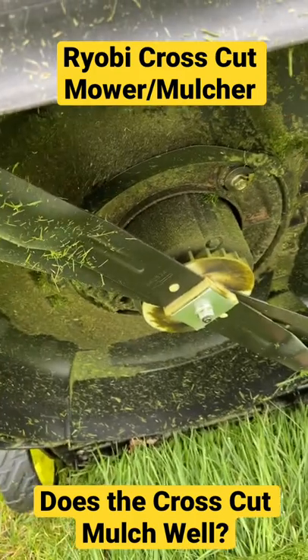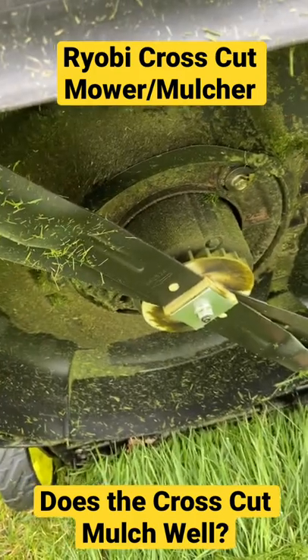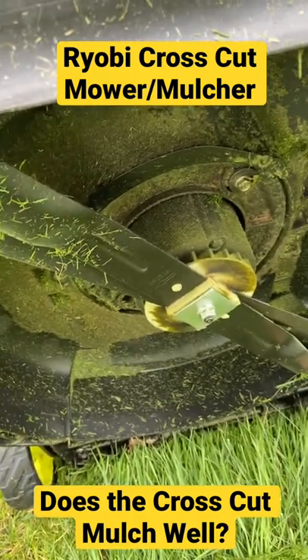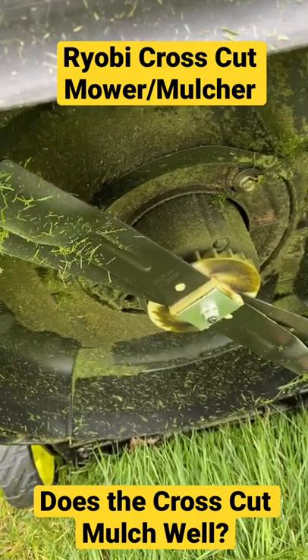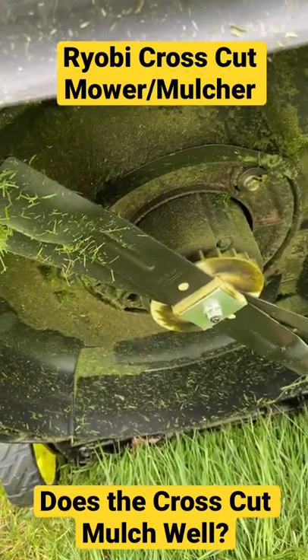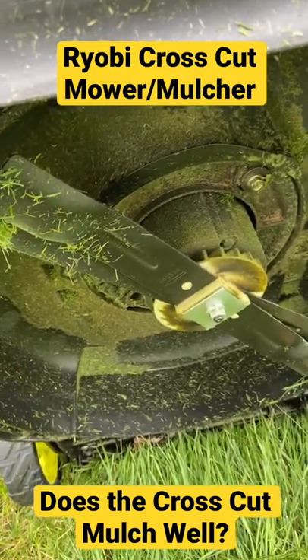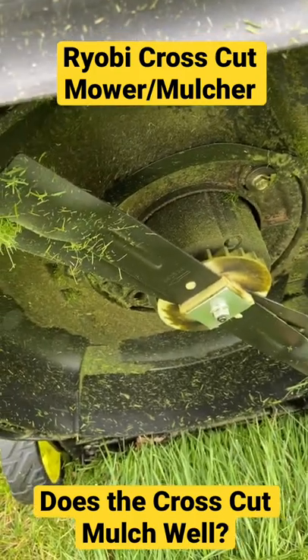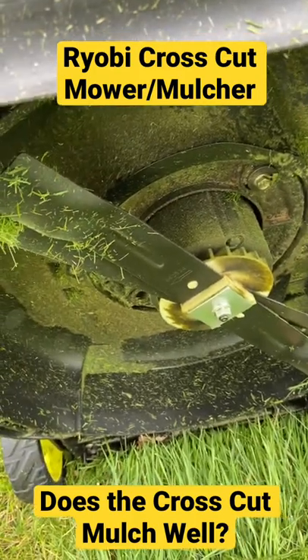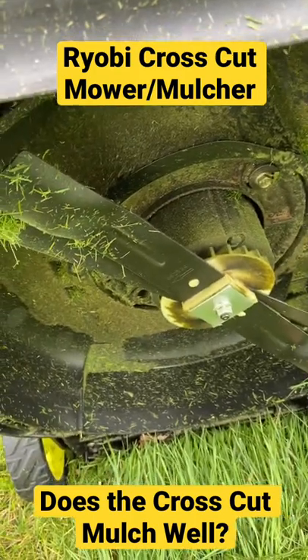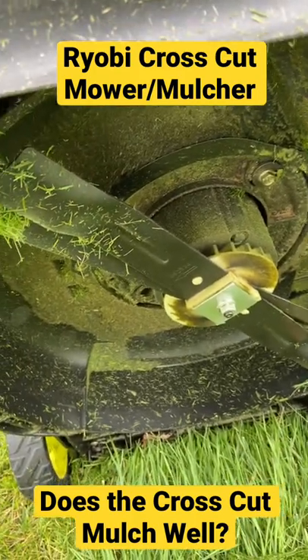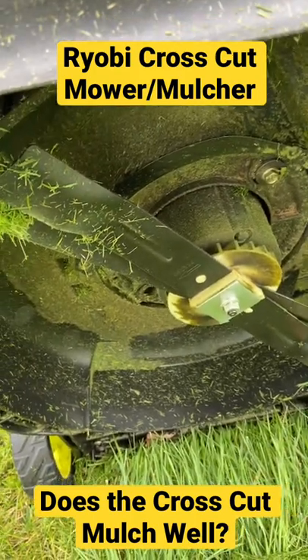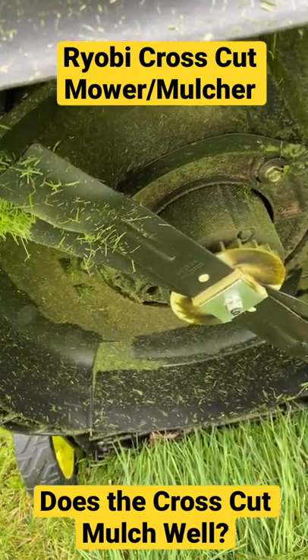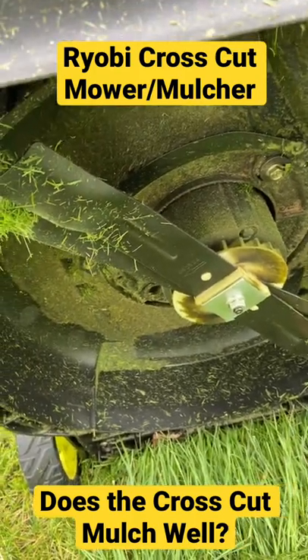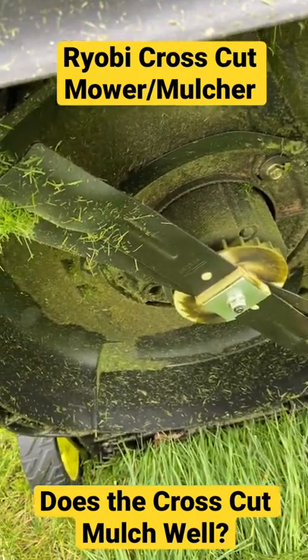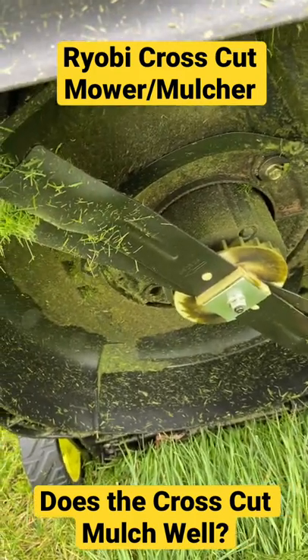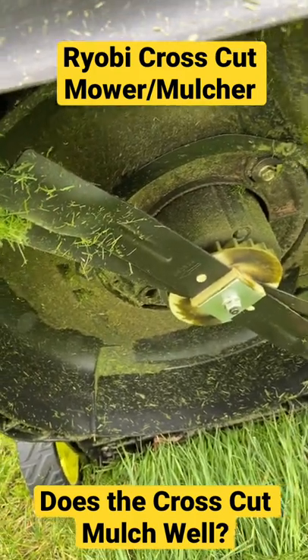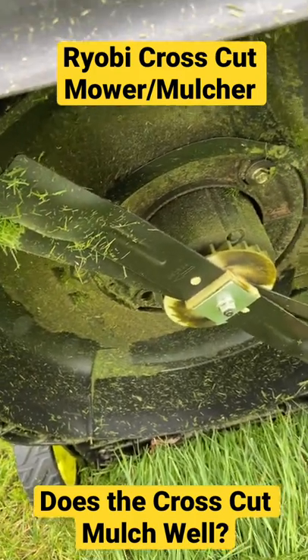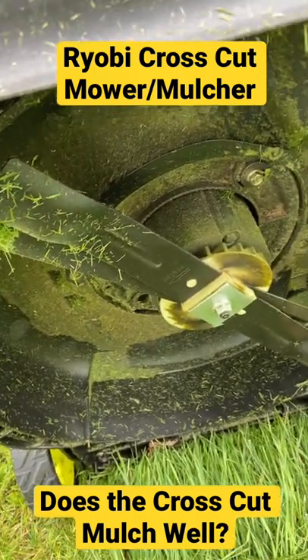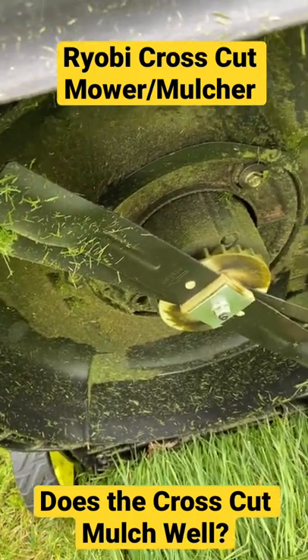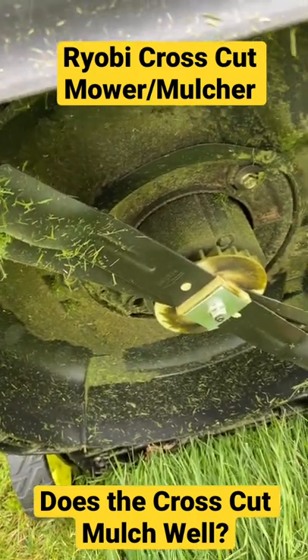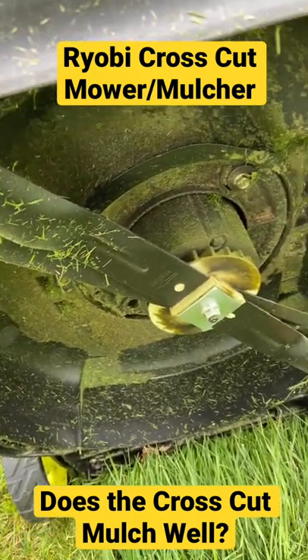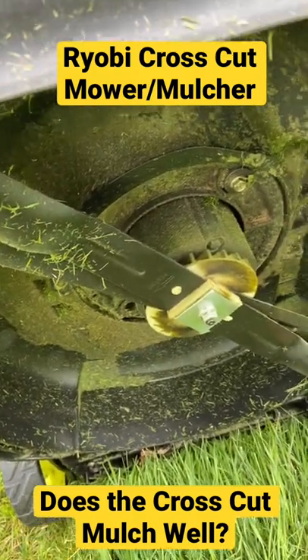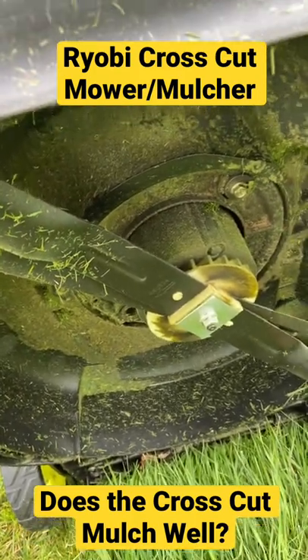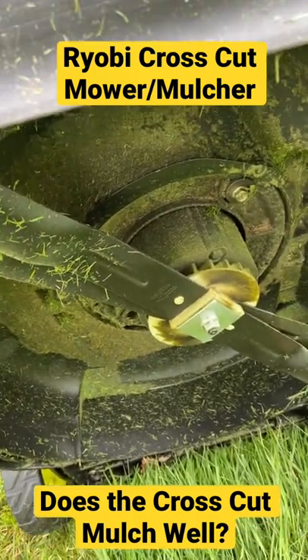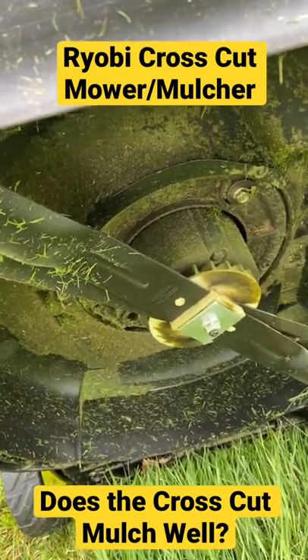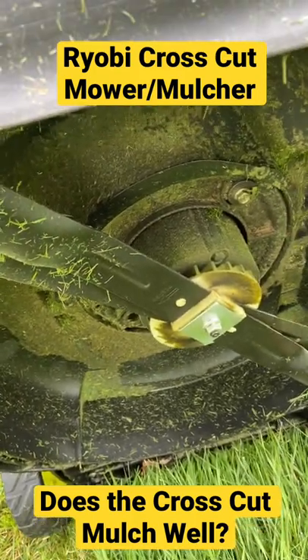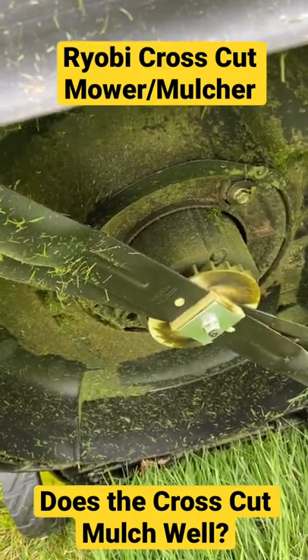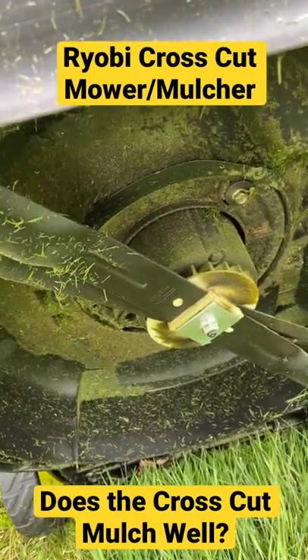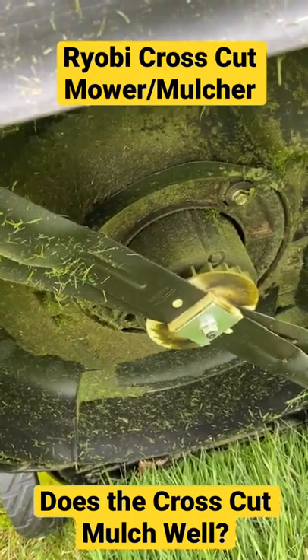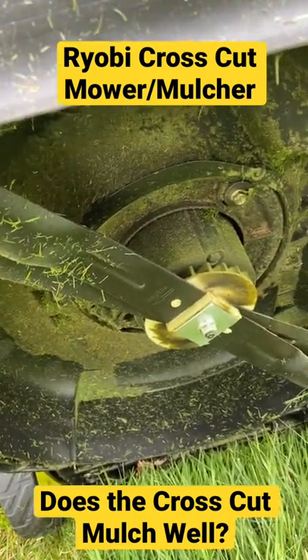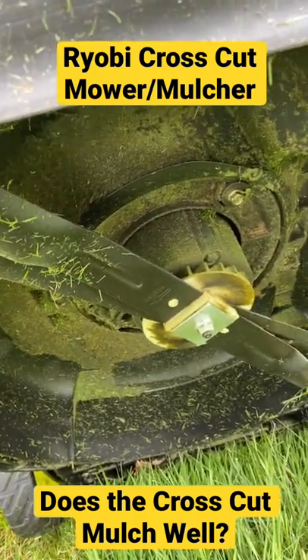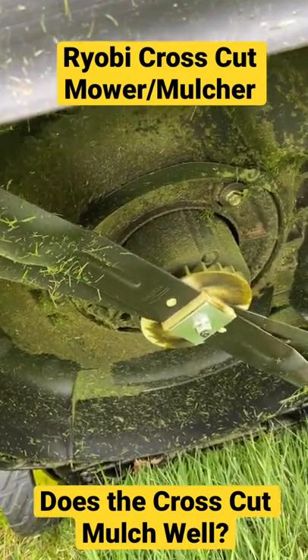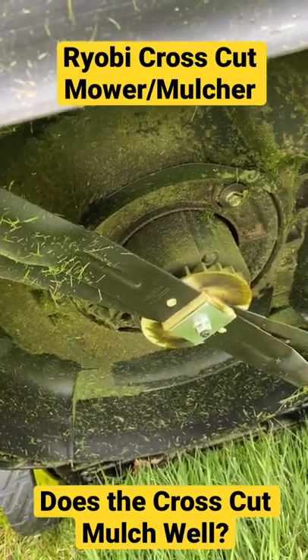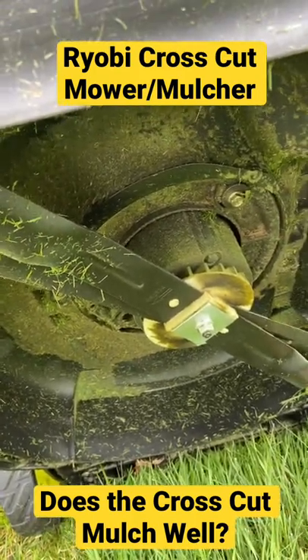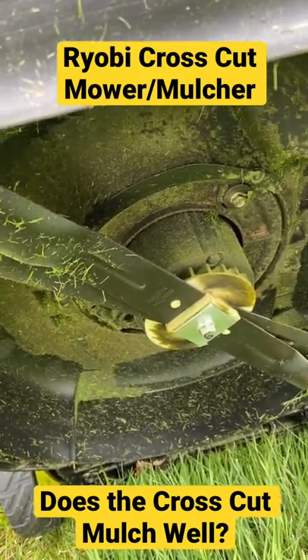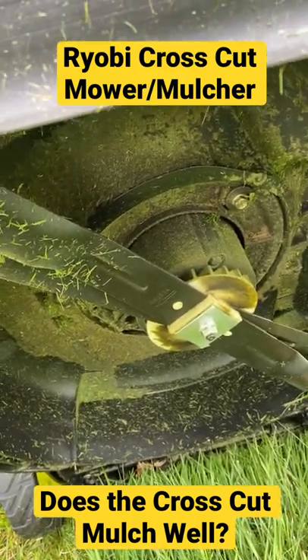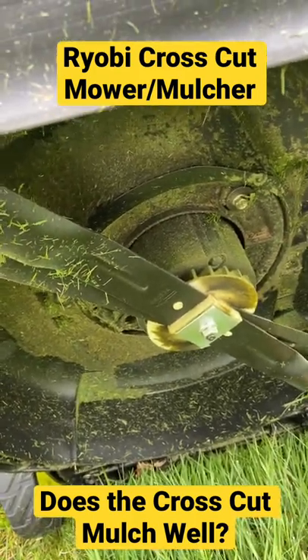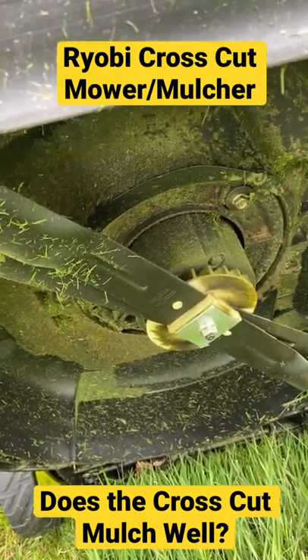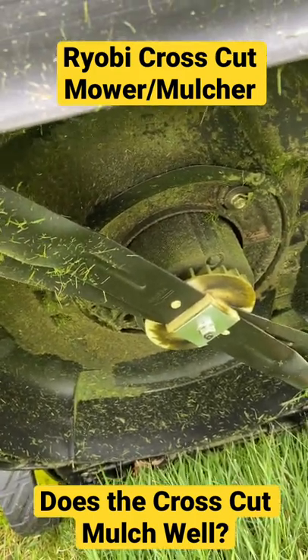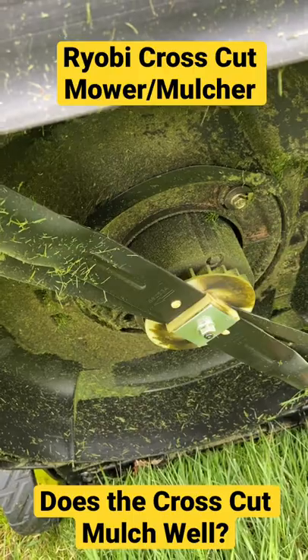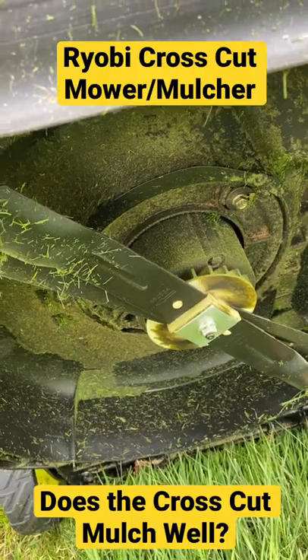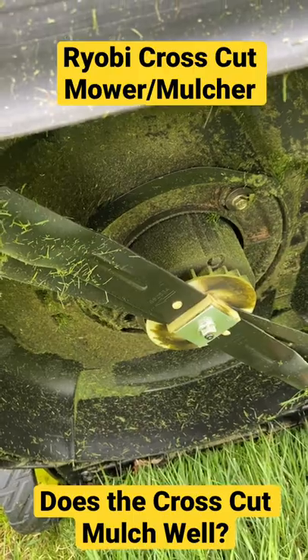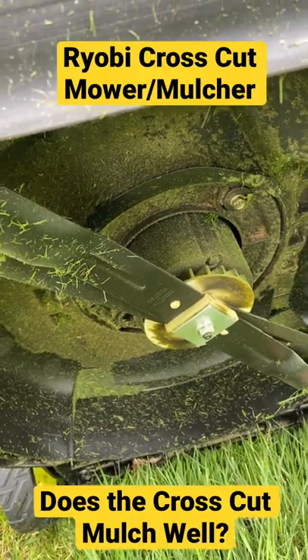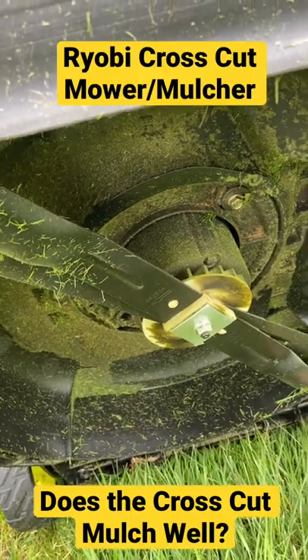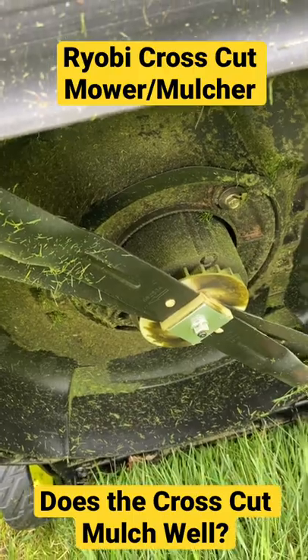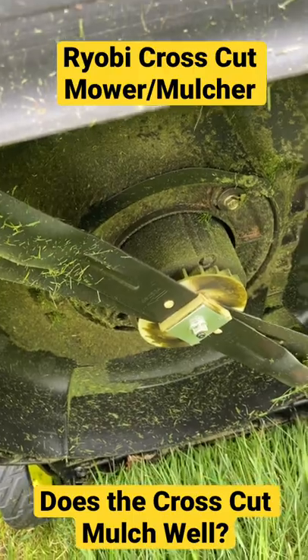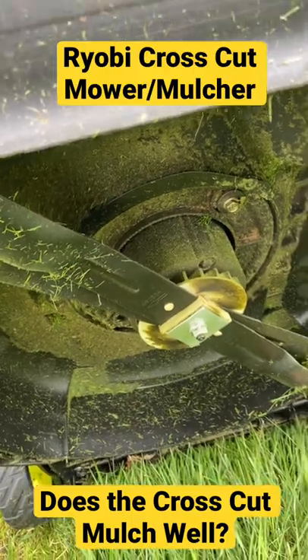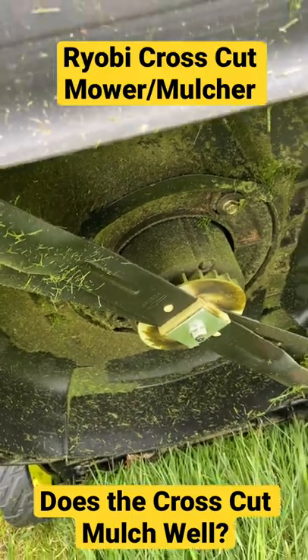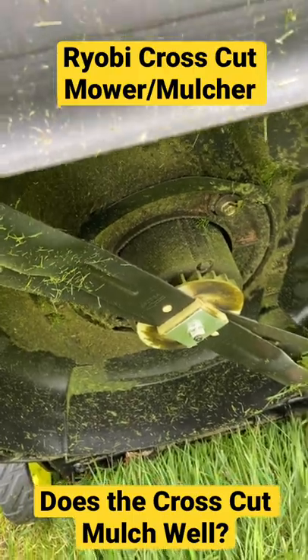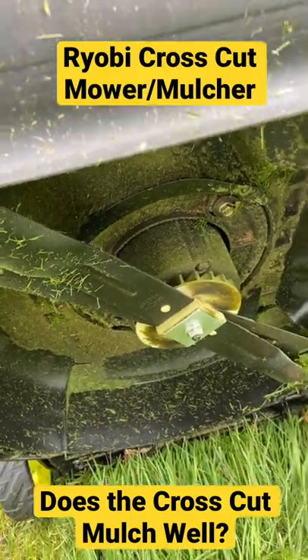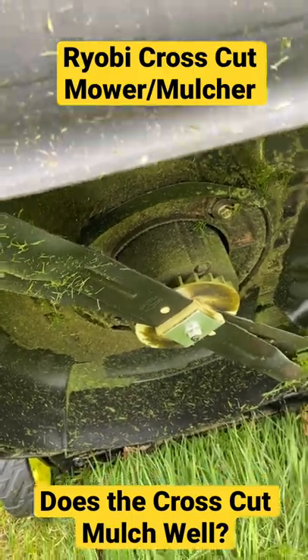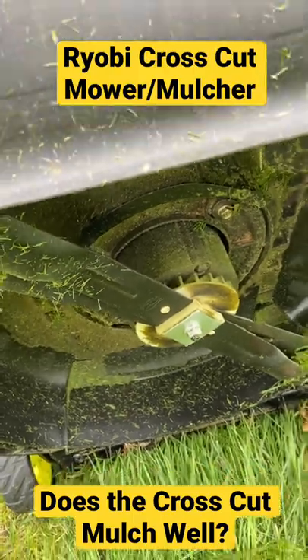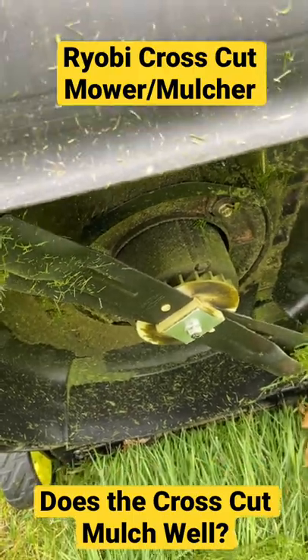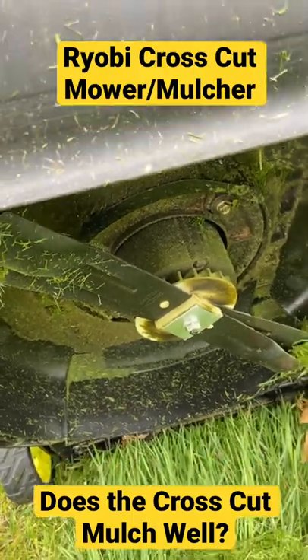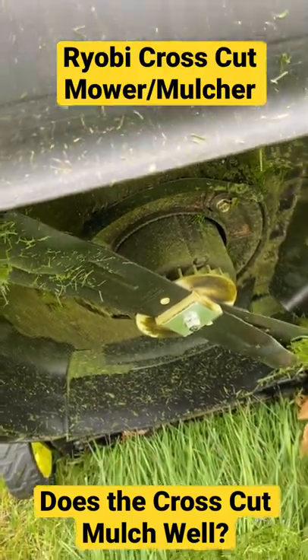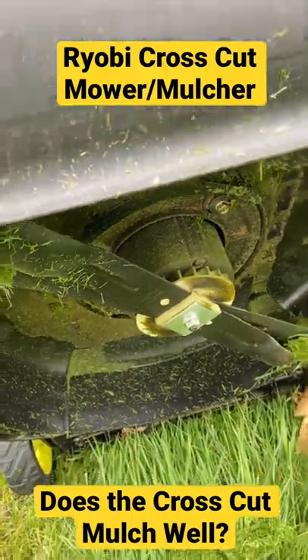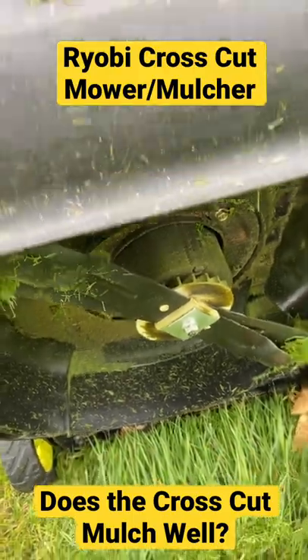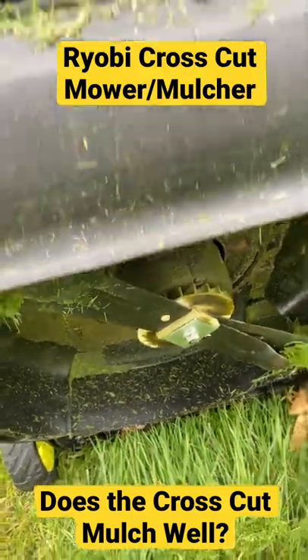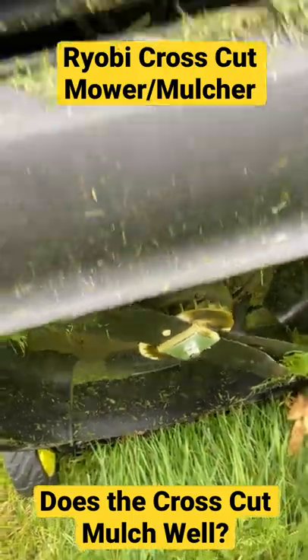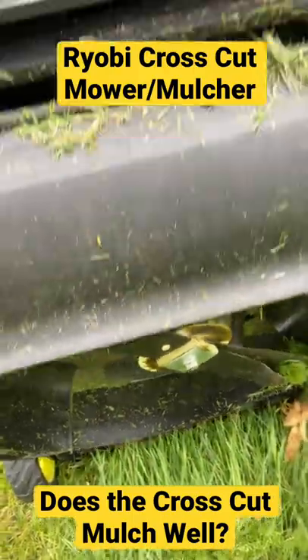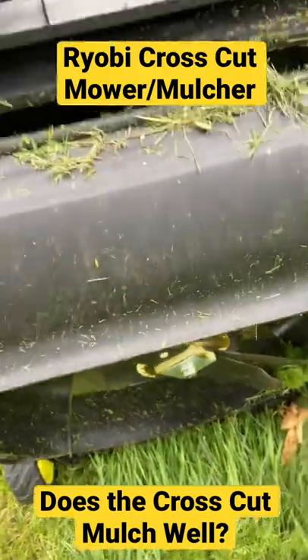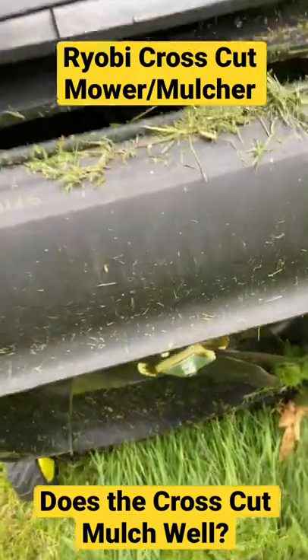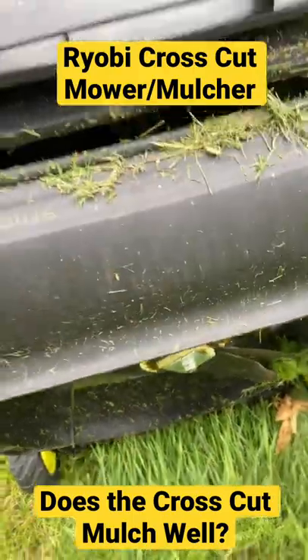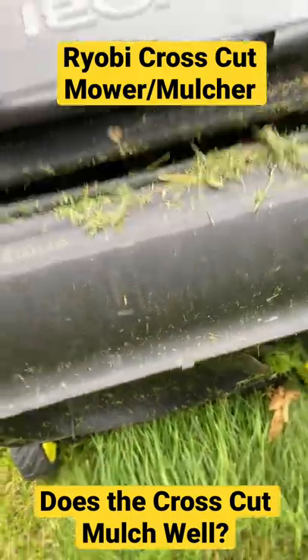So is the Ryobi crosscut legit? Does it do a better job mulching than many other mowers? Yeah, it kind of does.